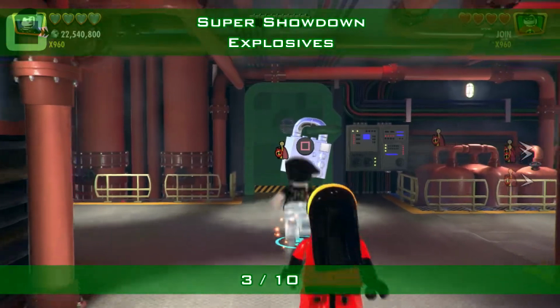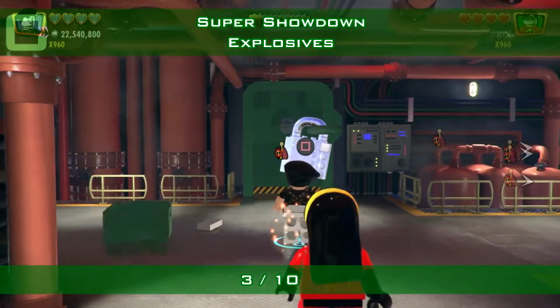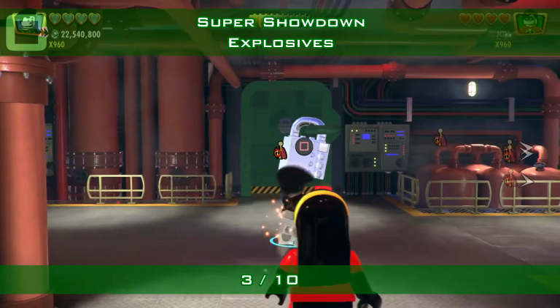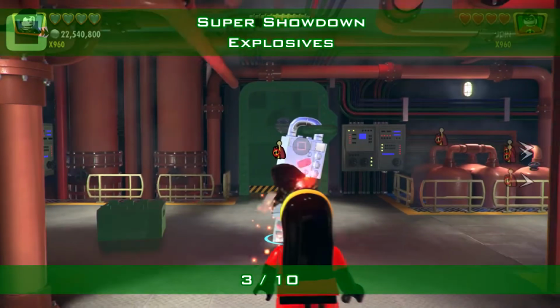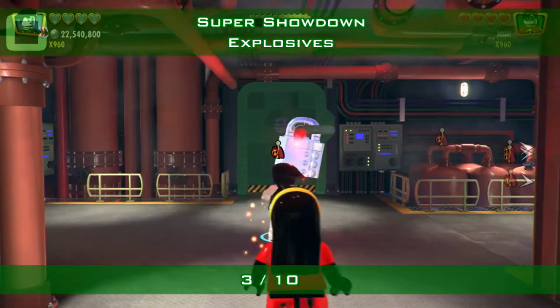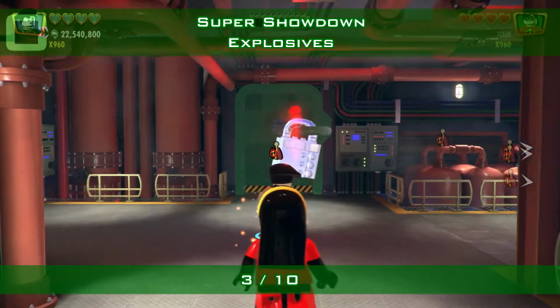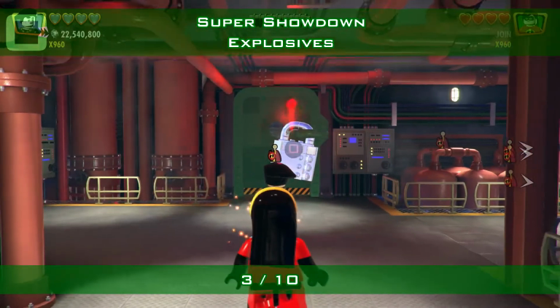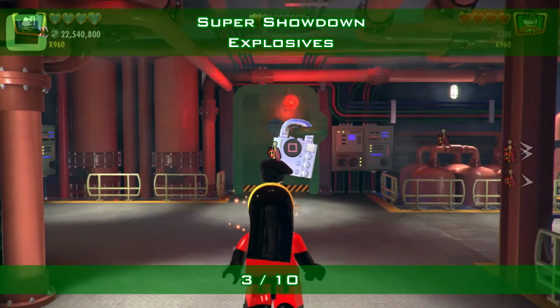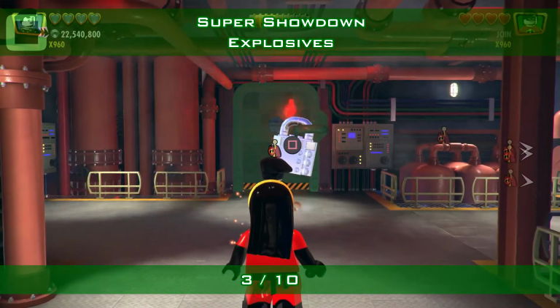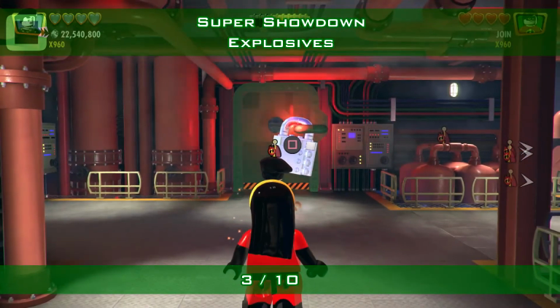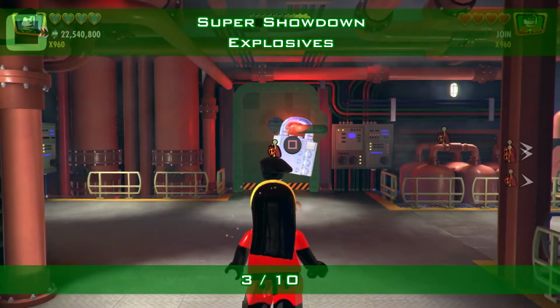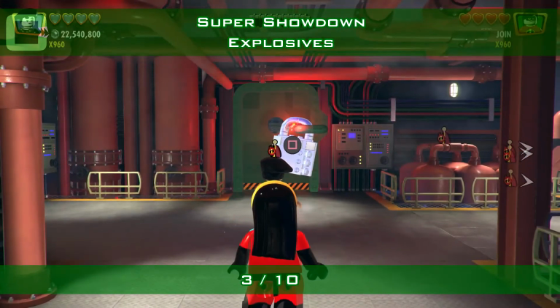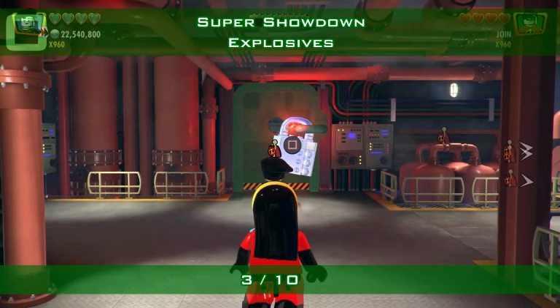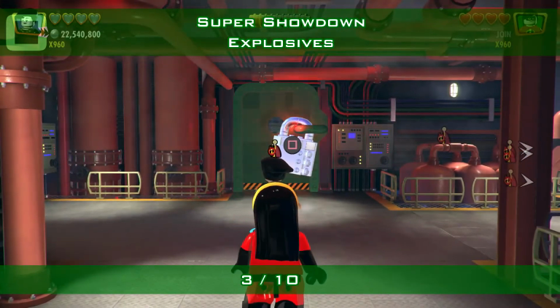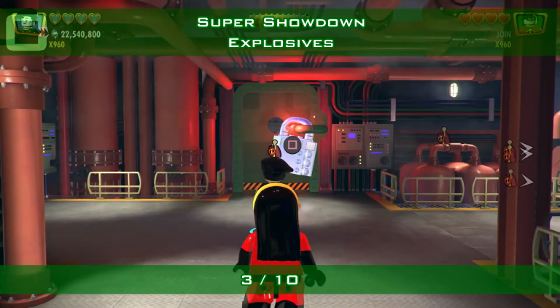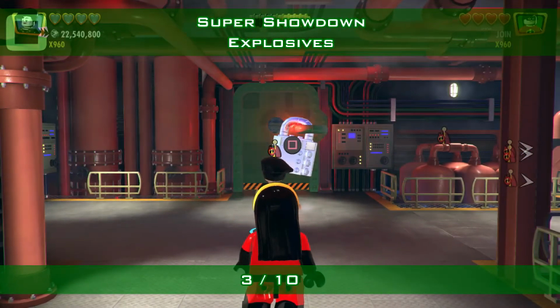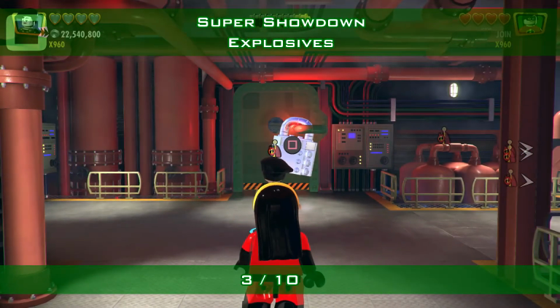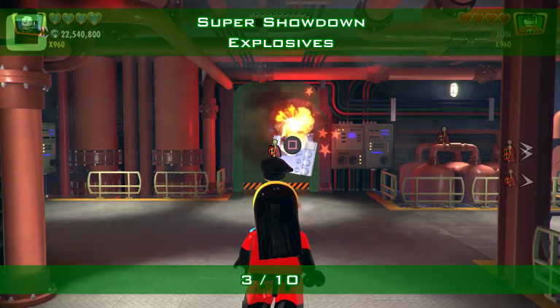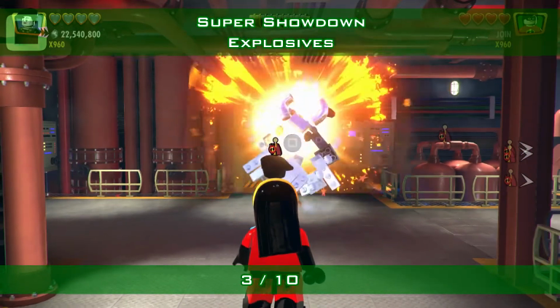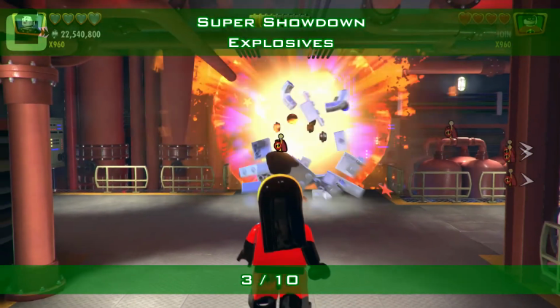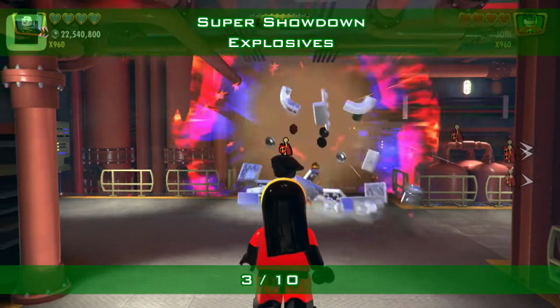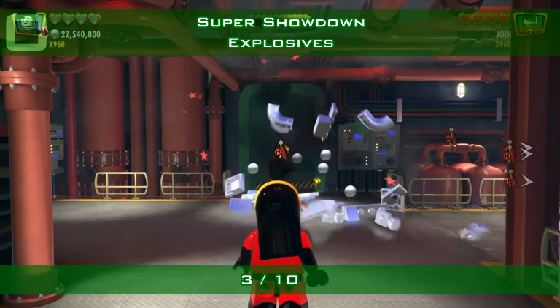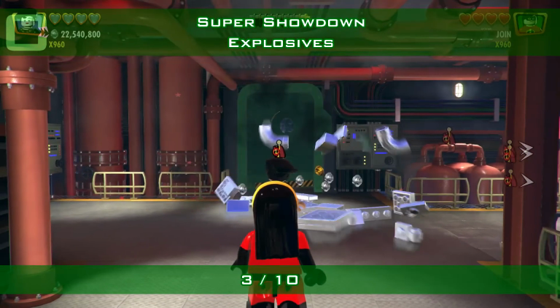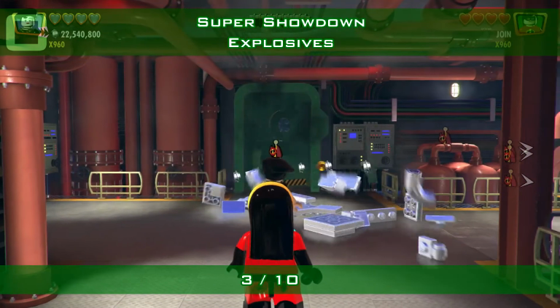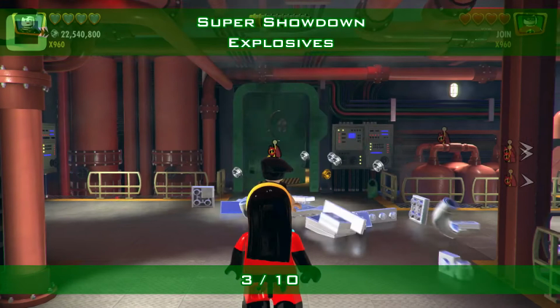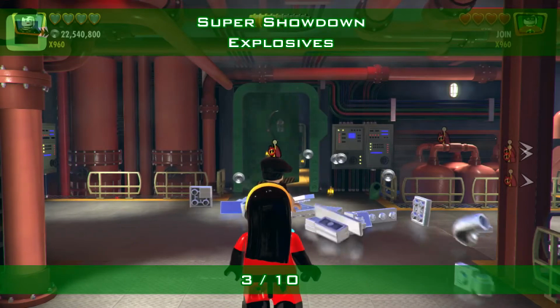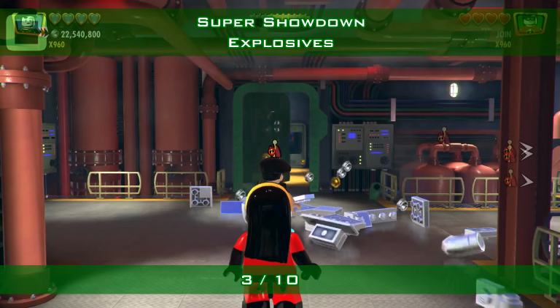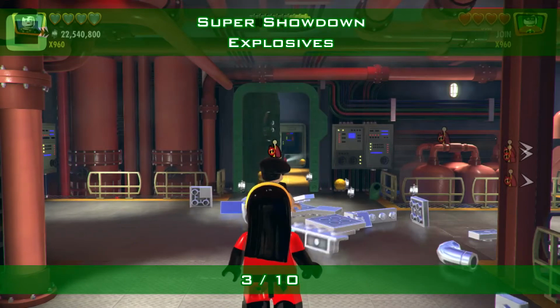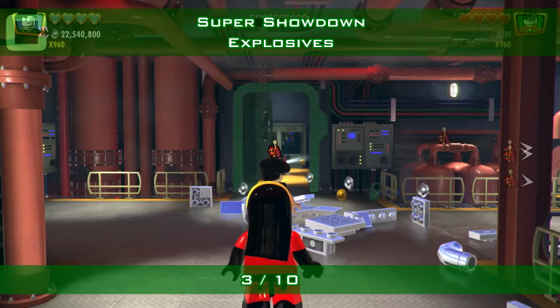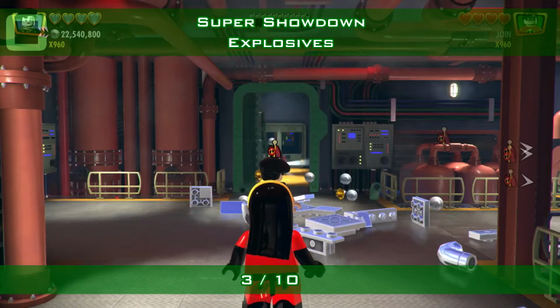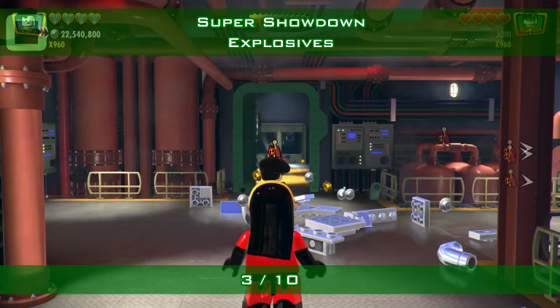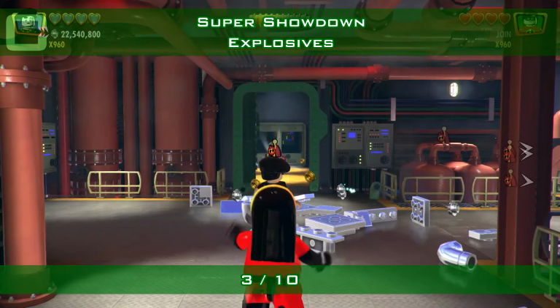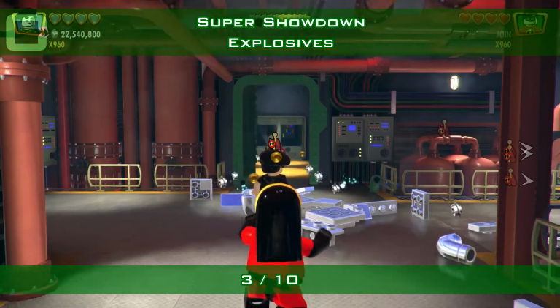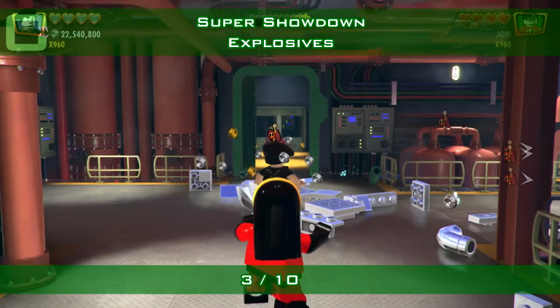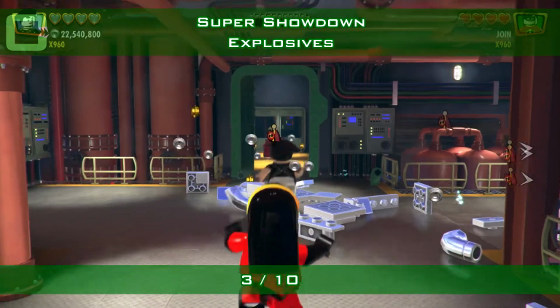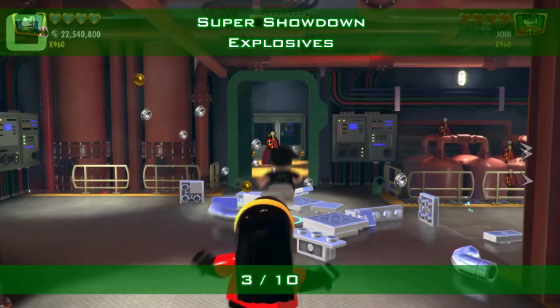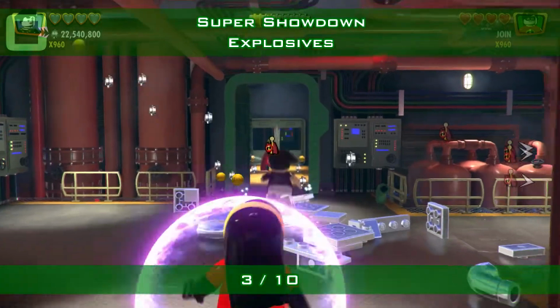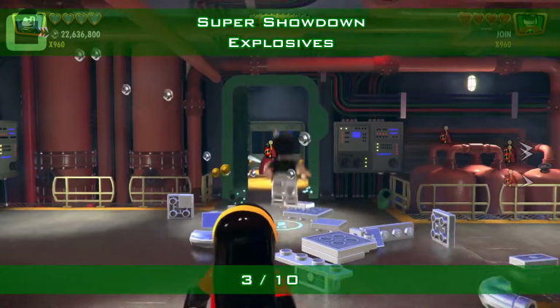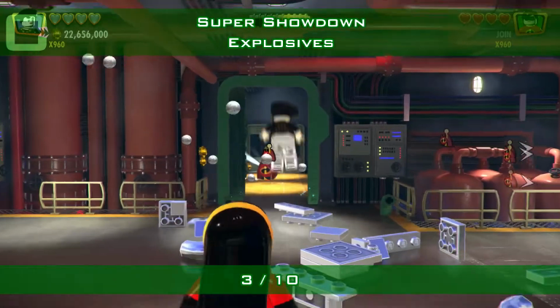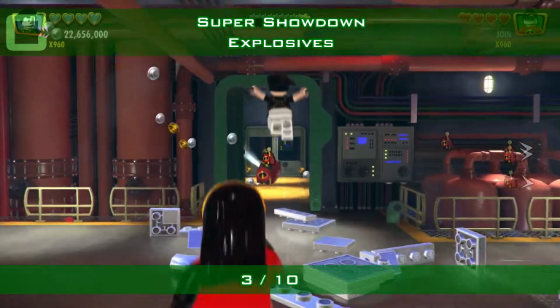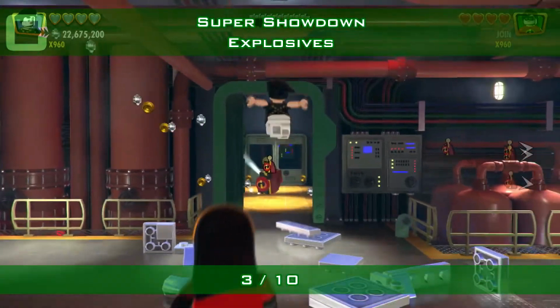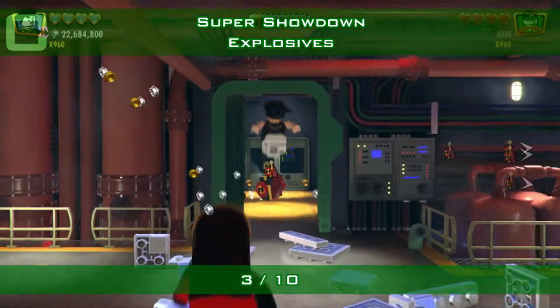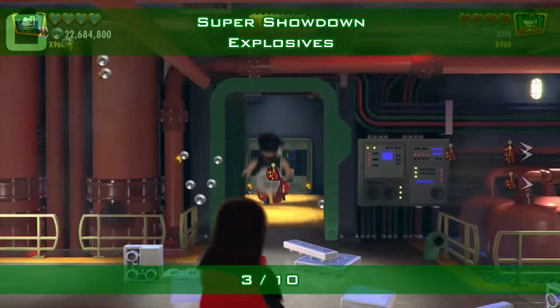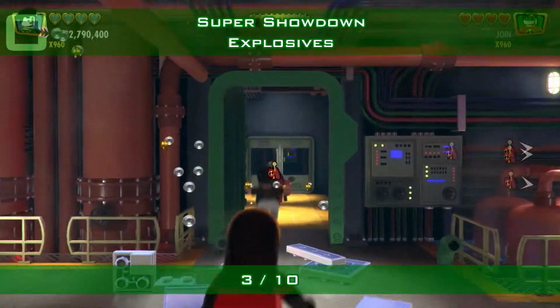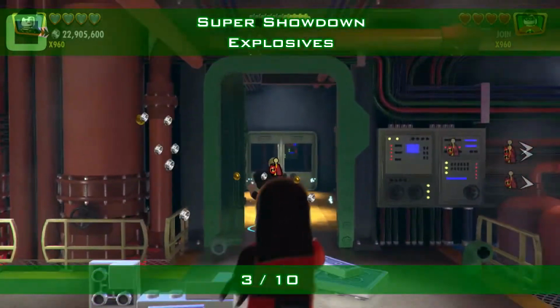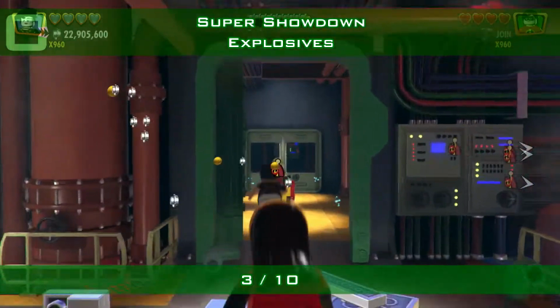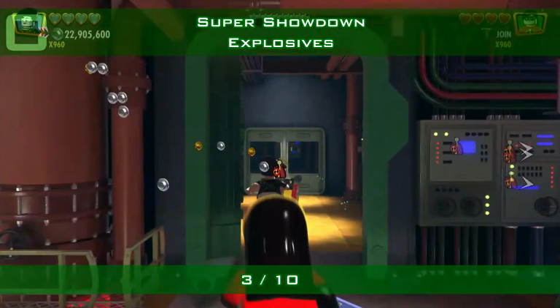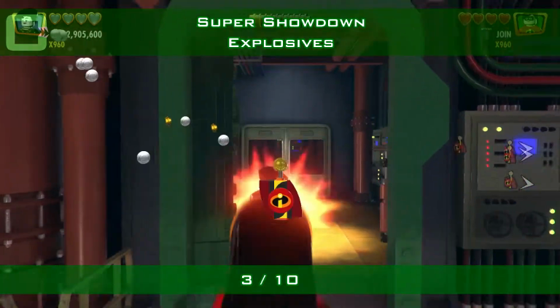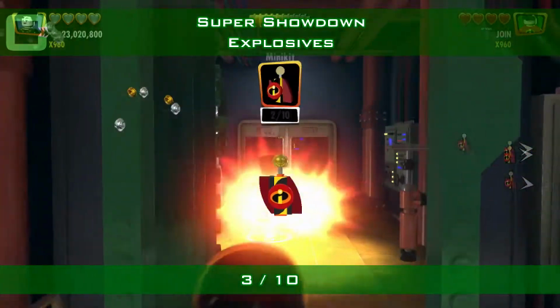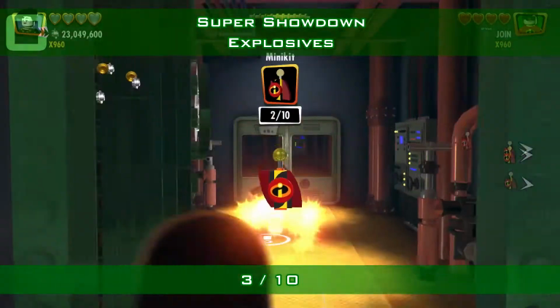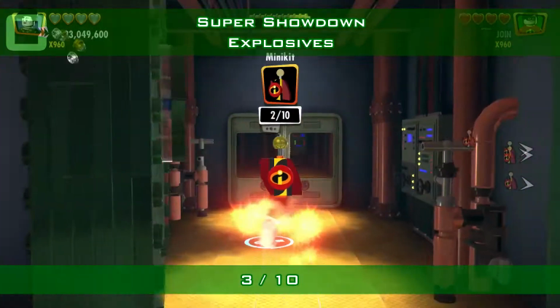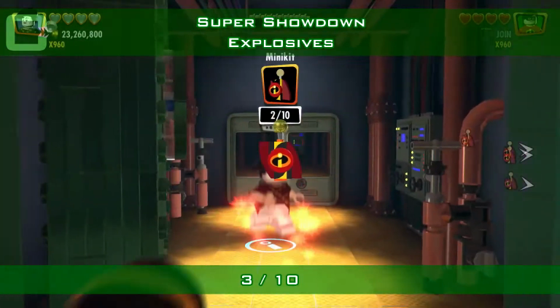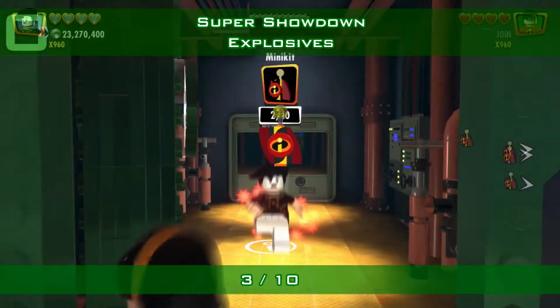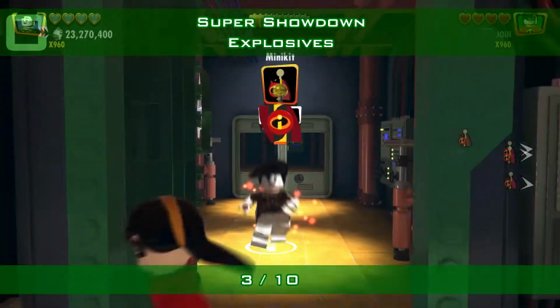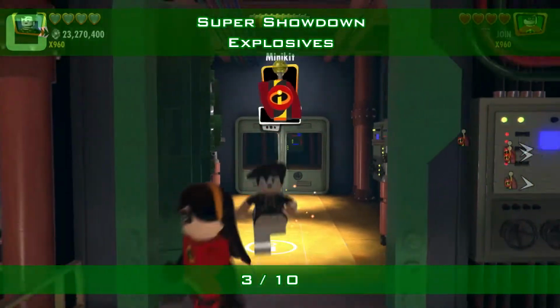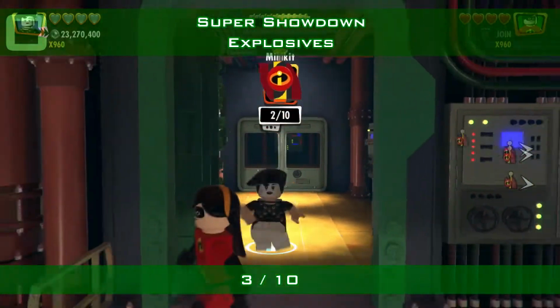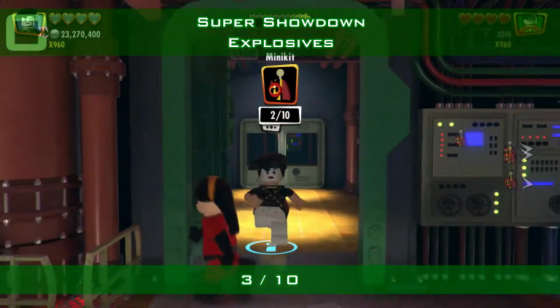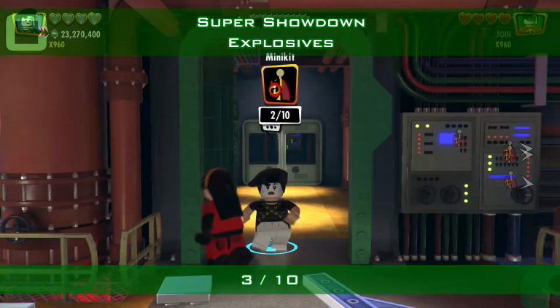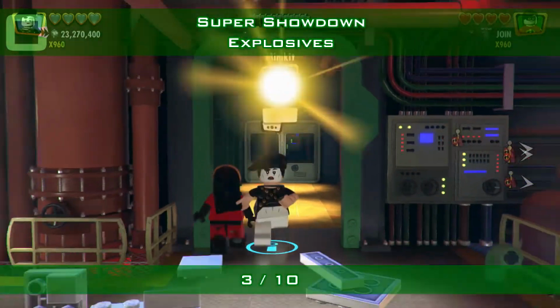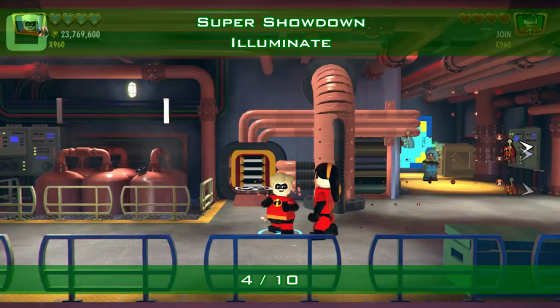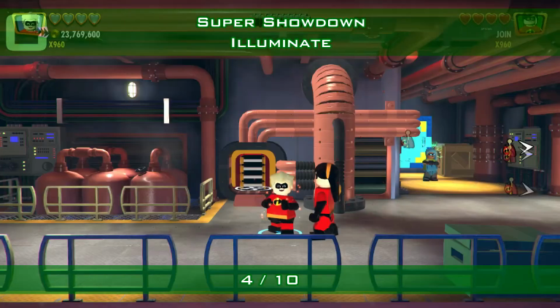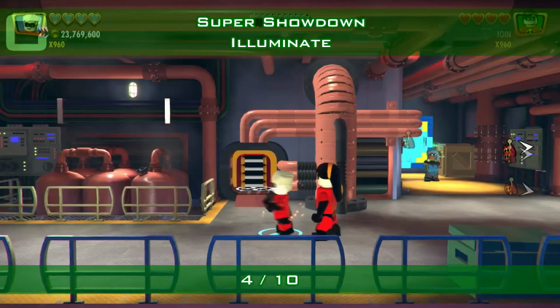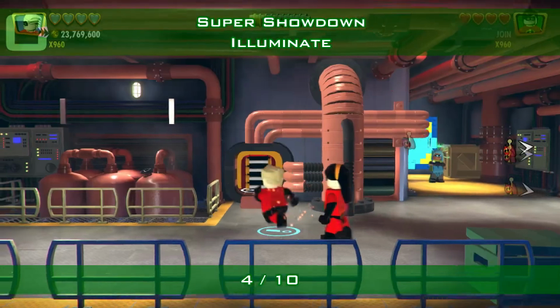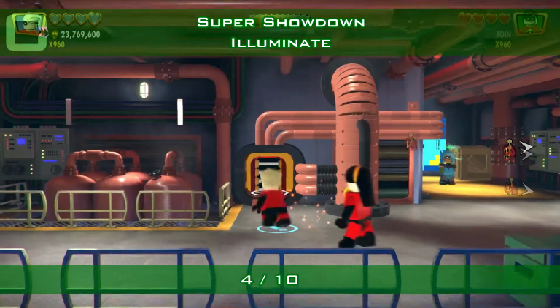Continuing on, here is a green door with a silver lock. Blow it up with explosives and behind it is minikit number 3.